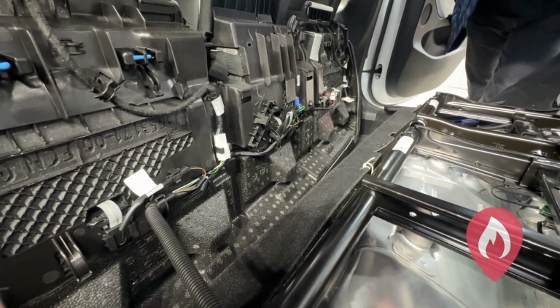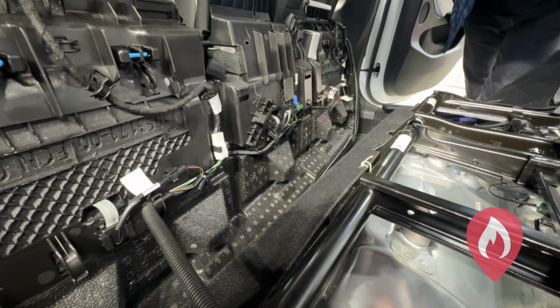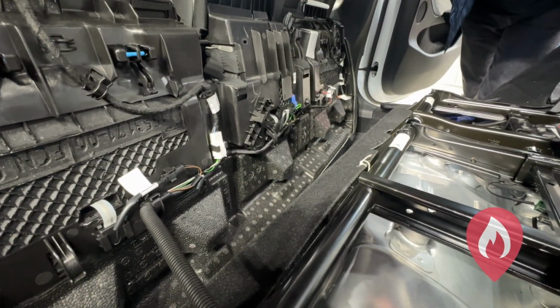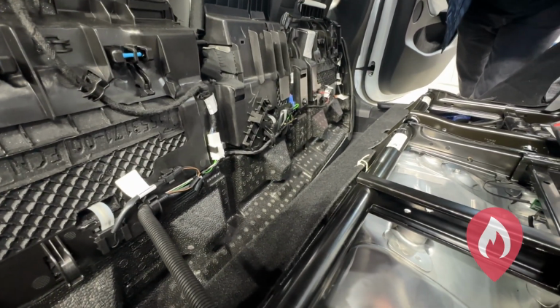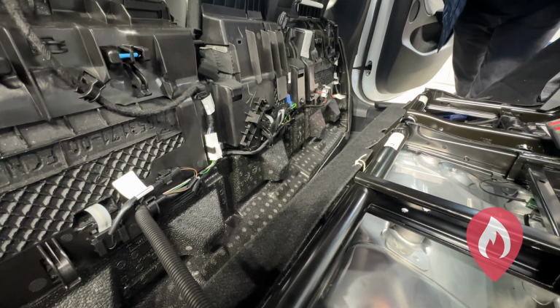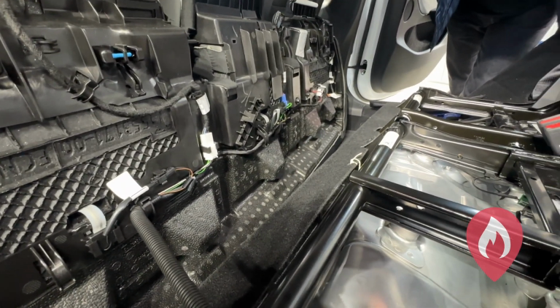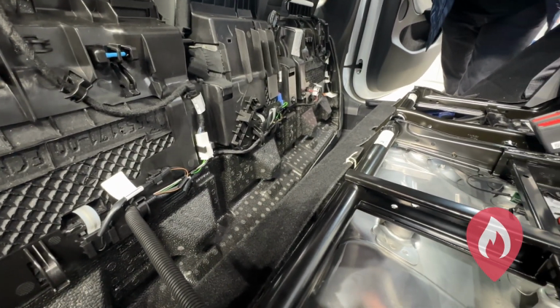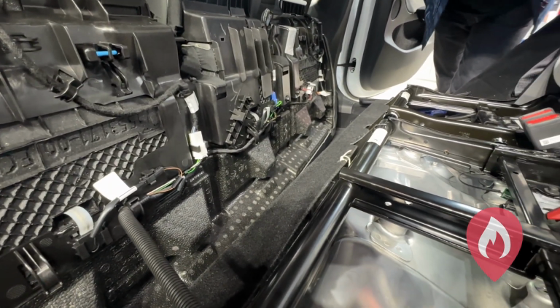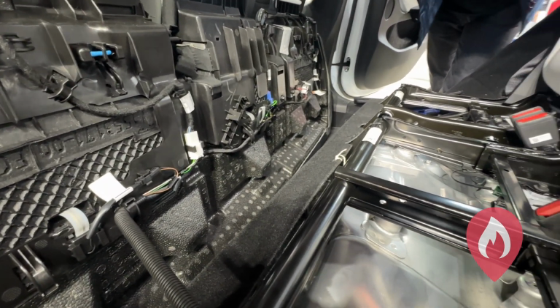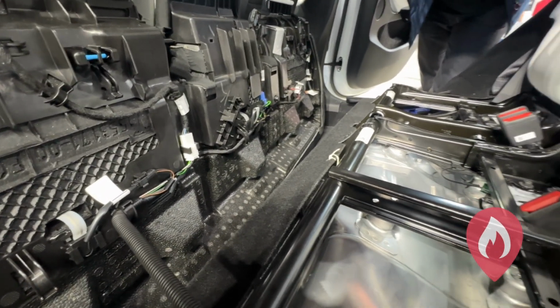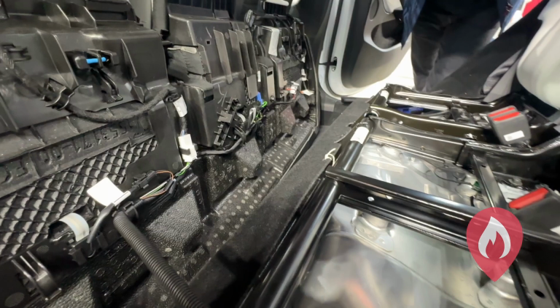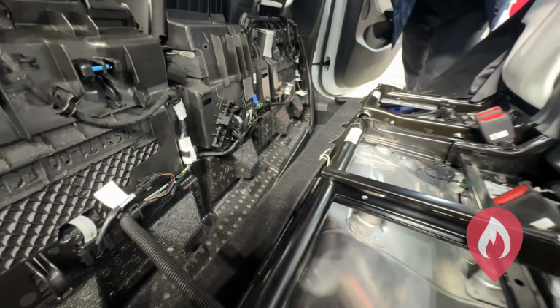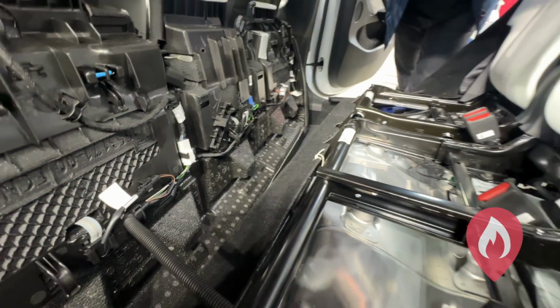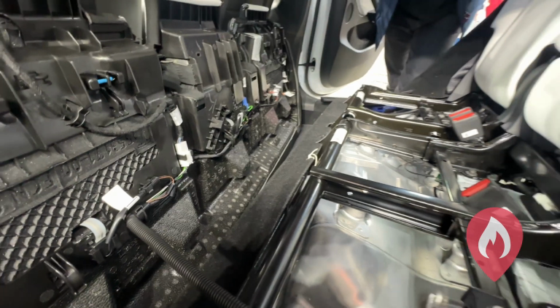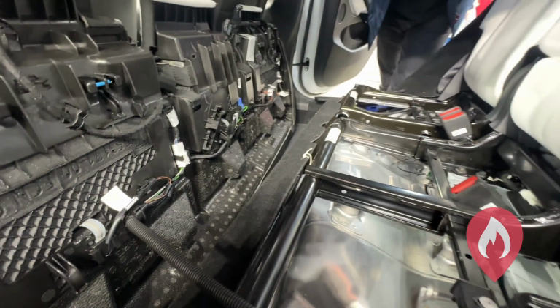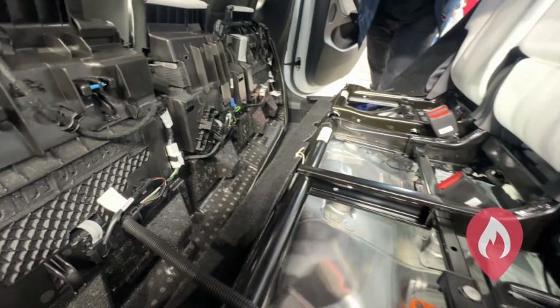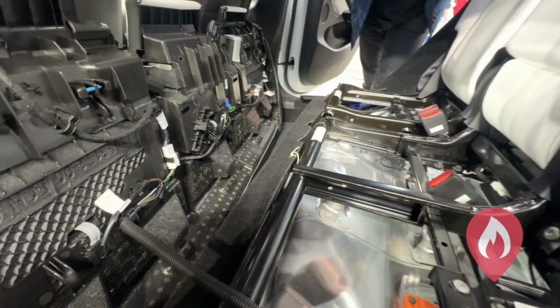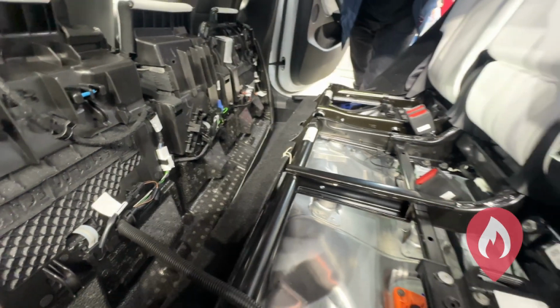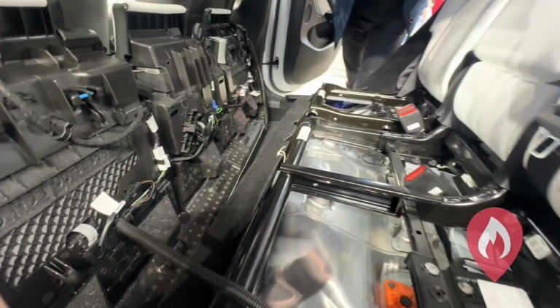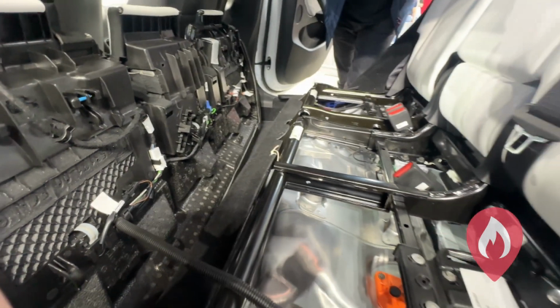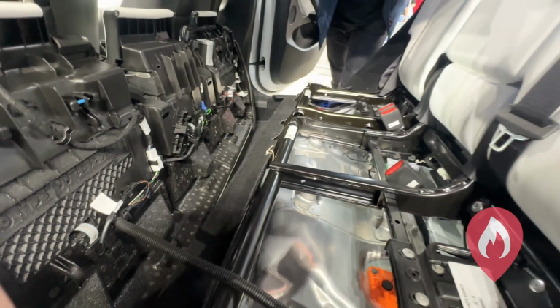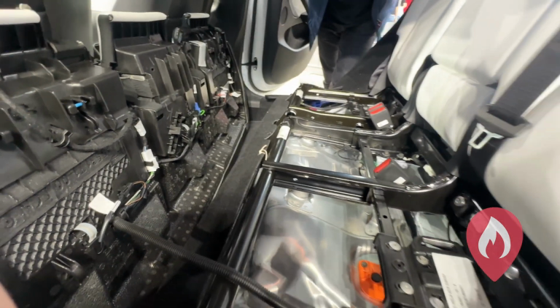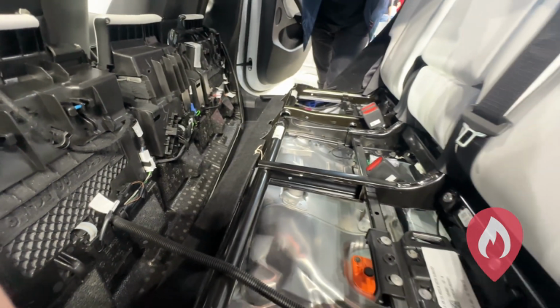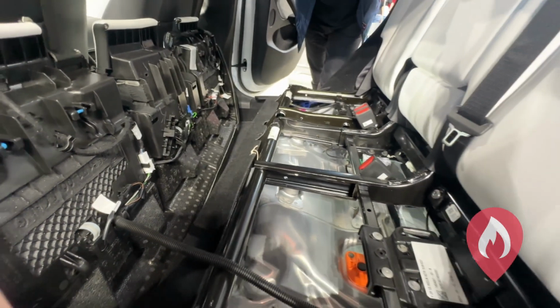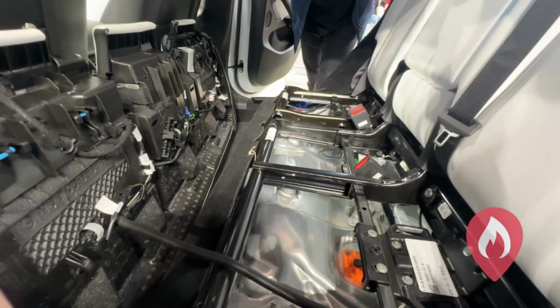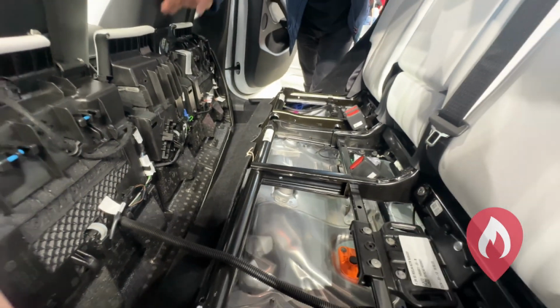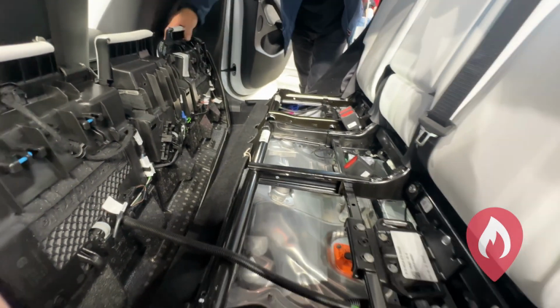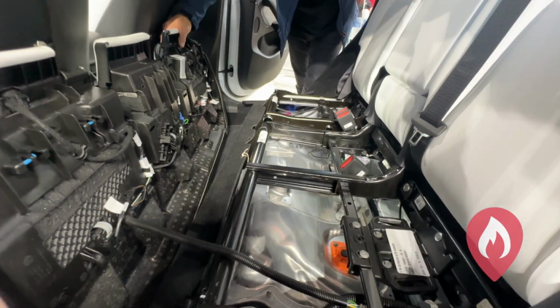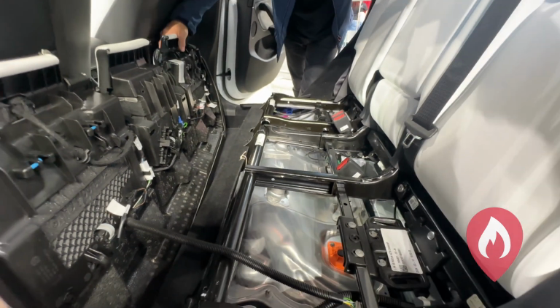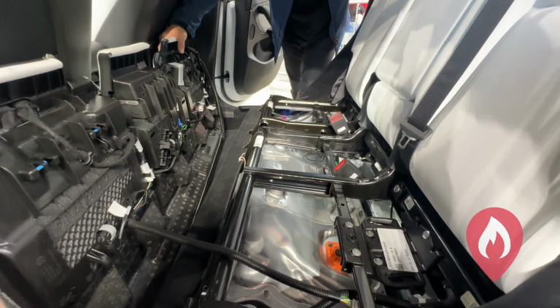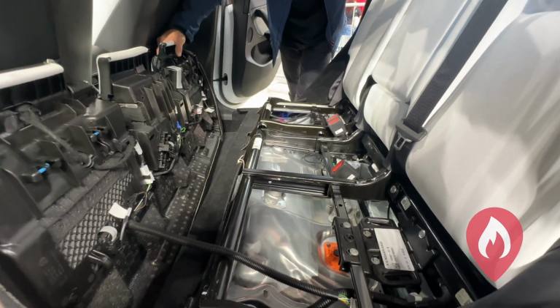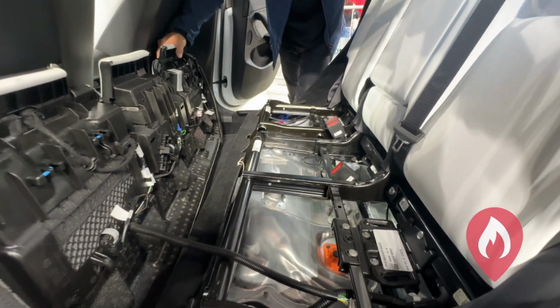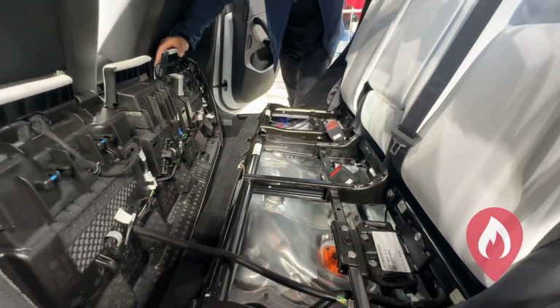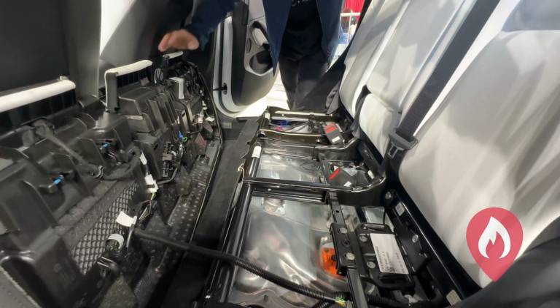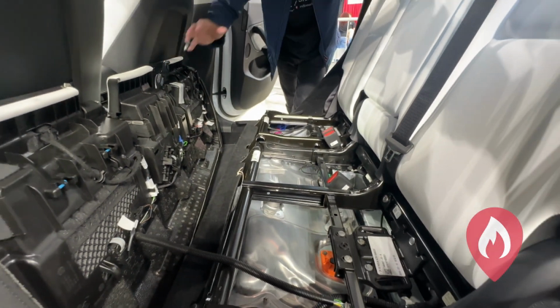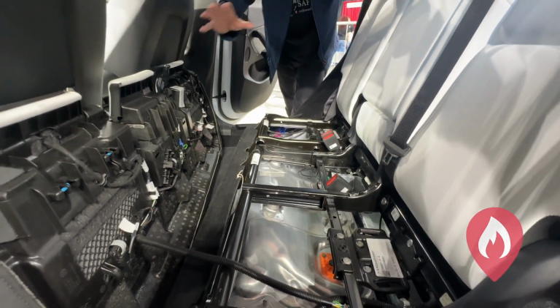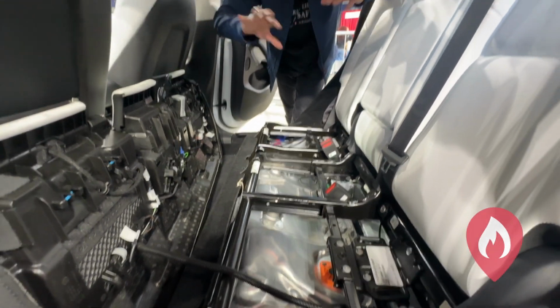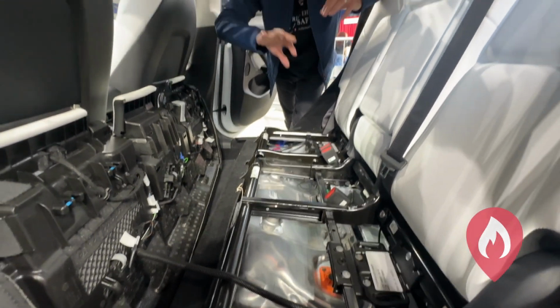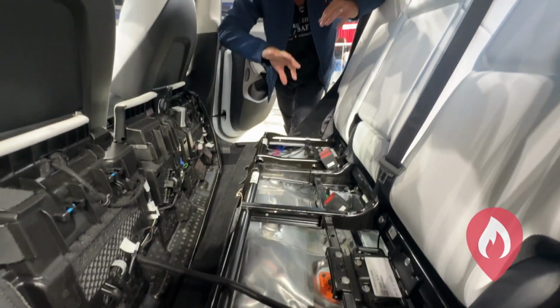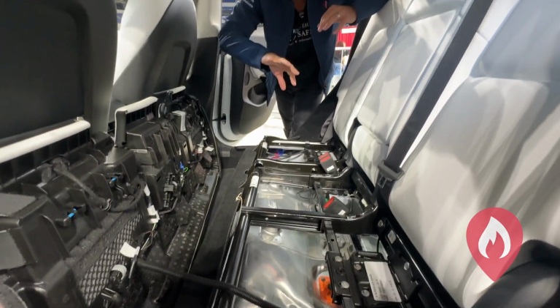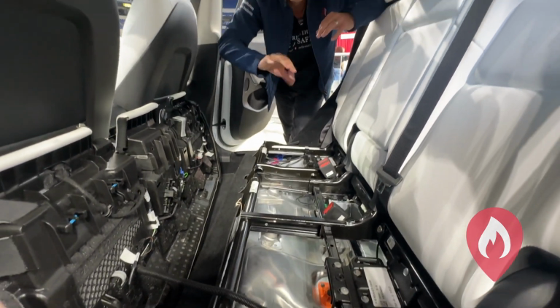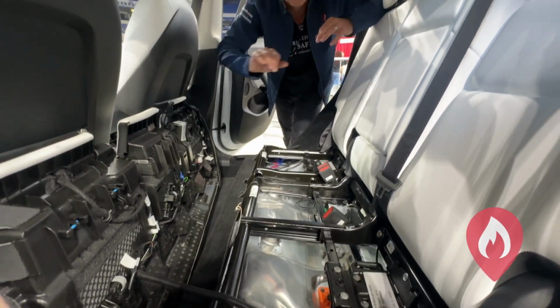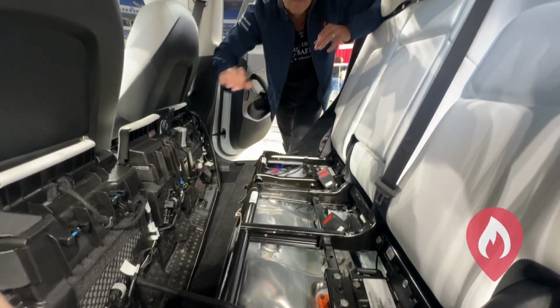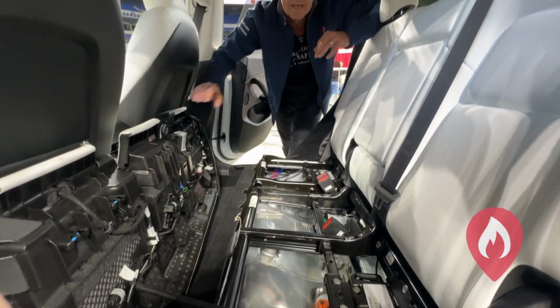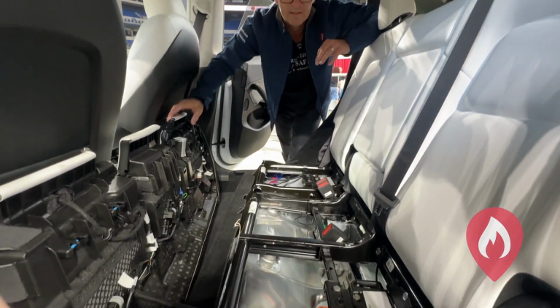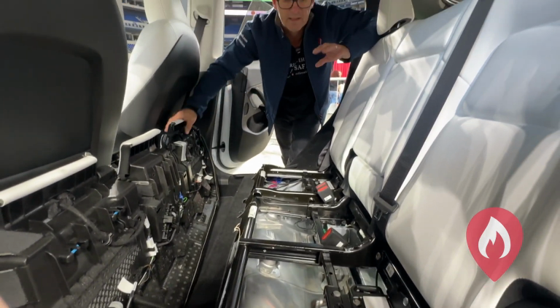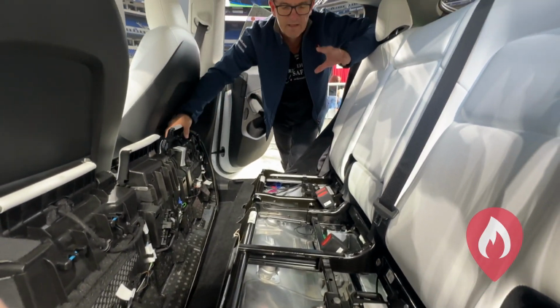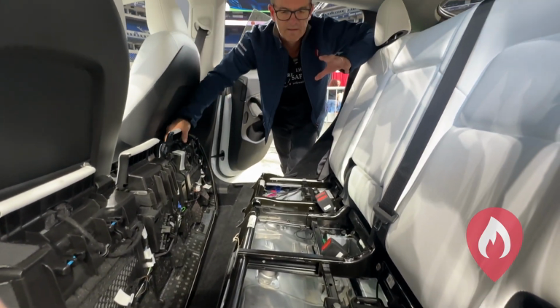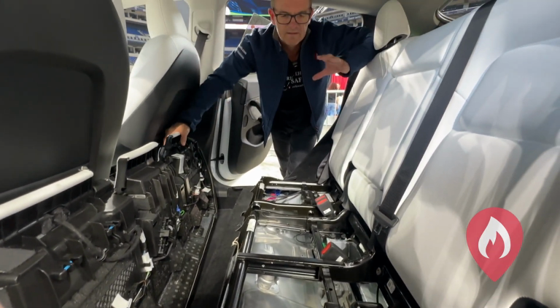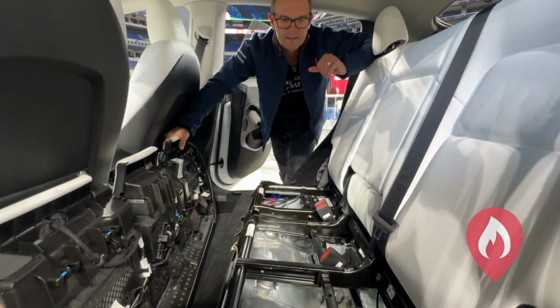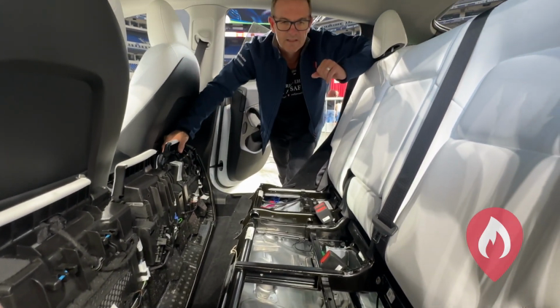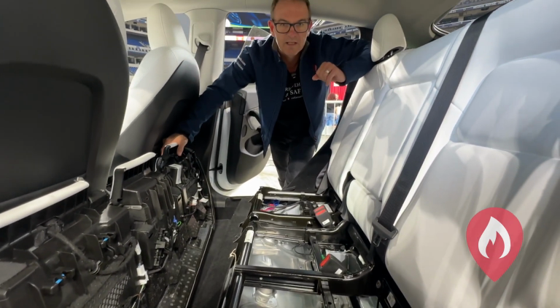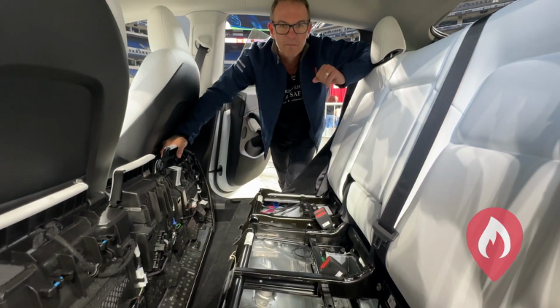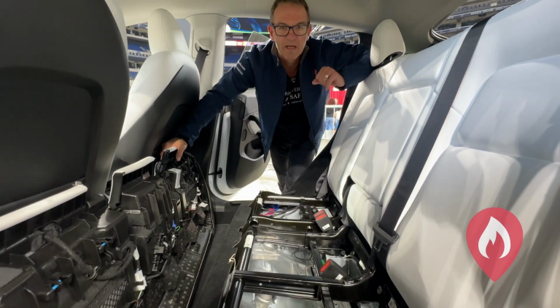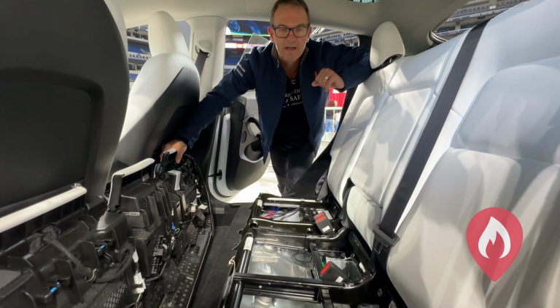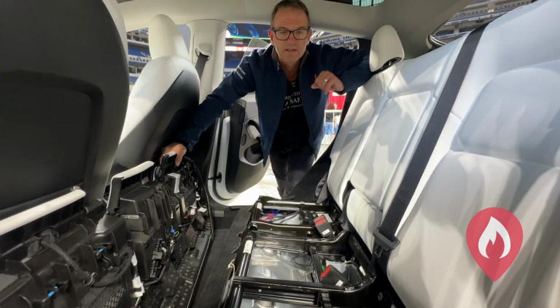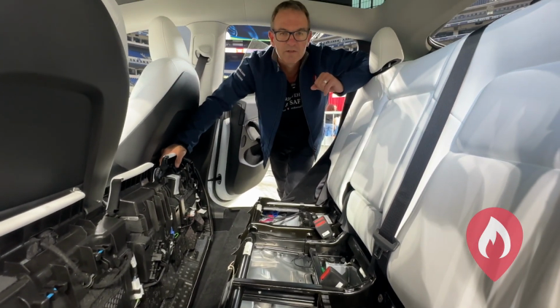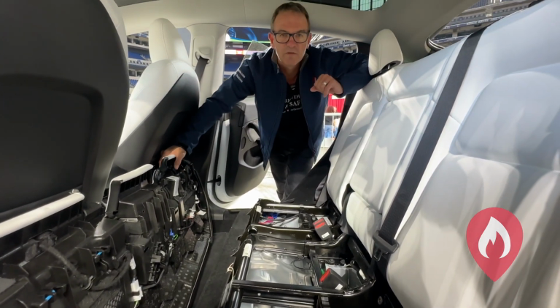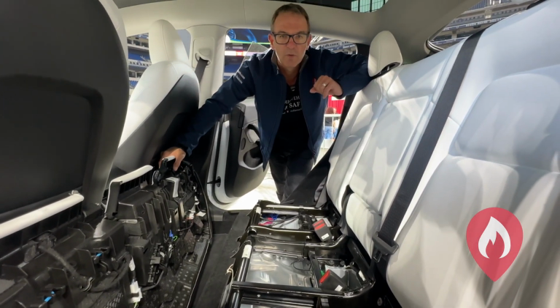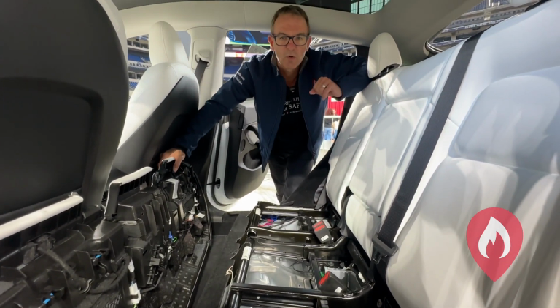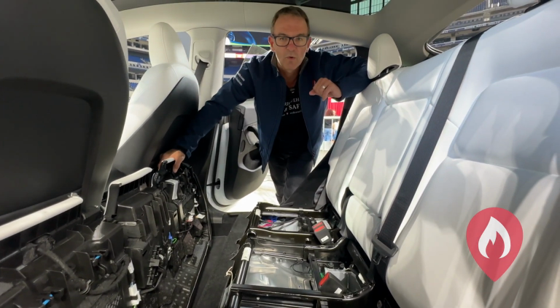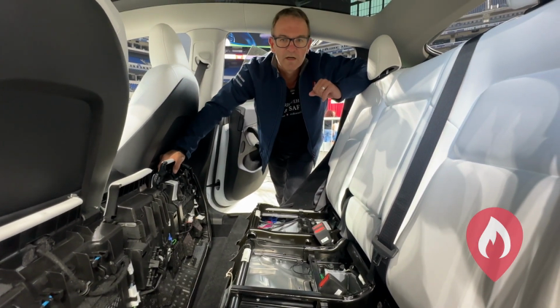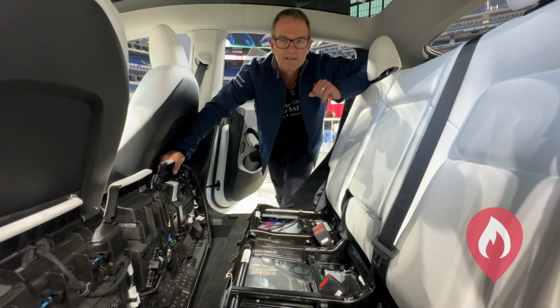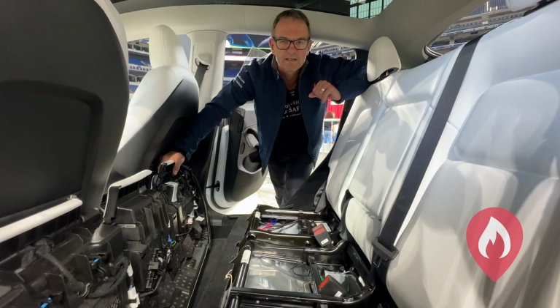And that, very briefly, is how we operate under the back seat to see the penthouse of the Tesla Model Y.